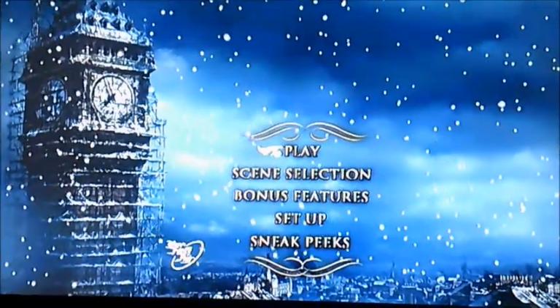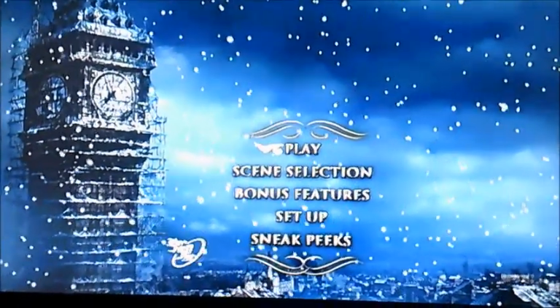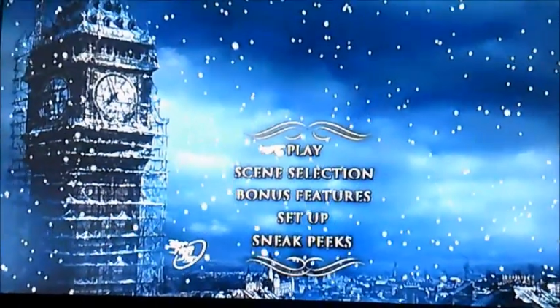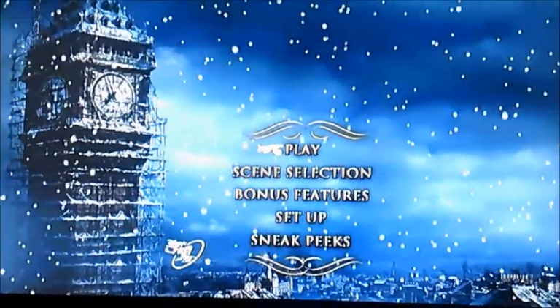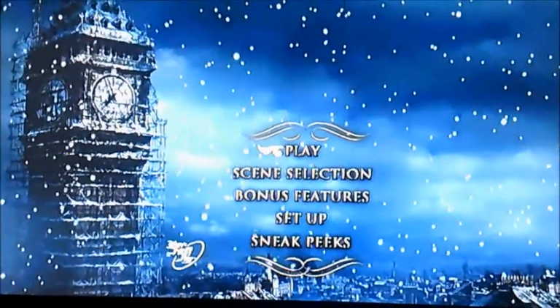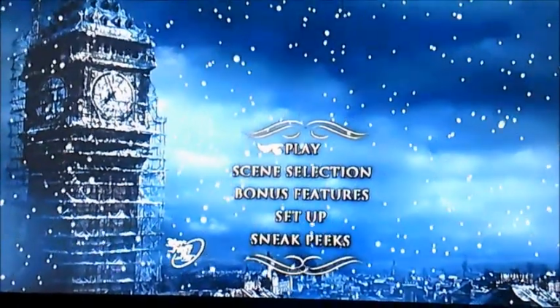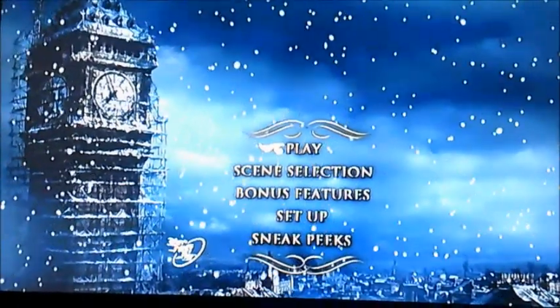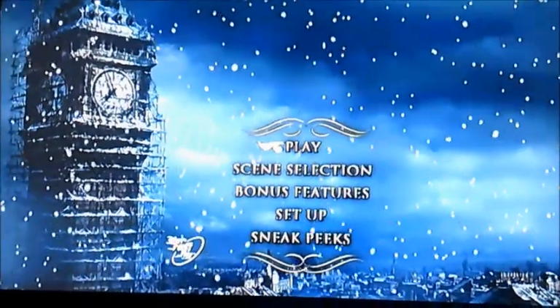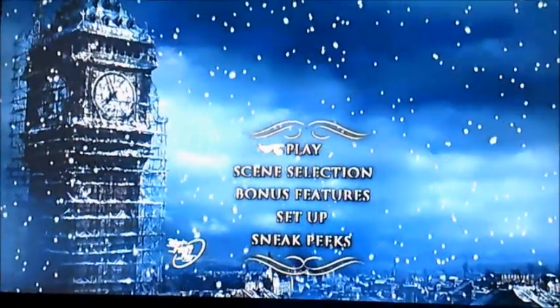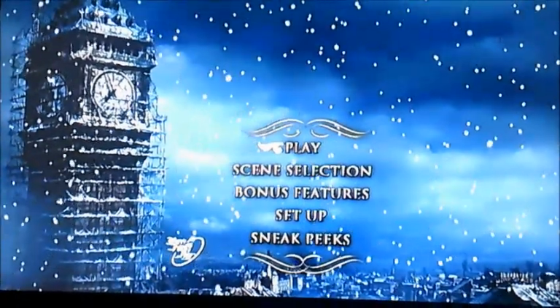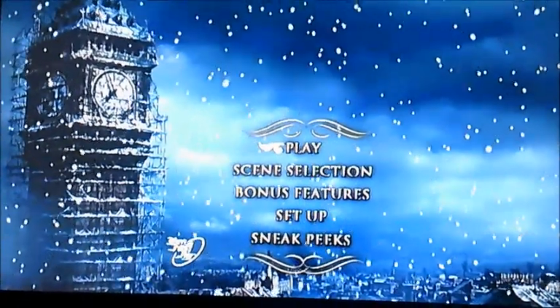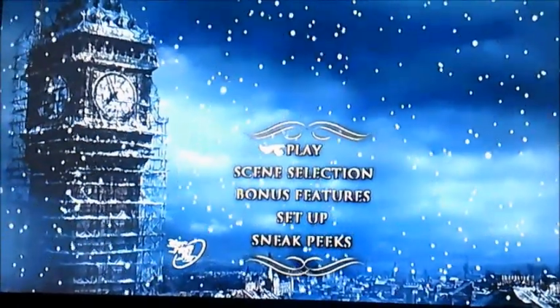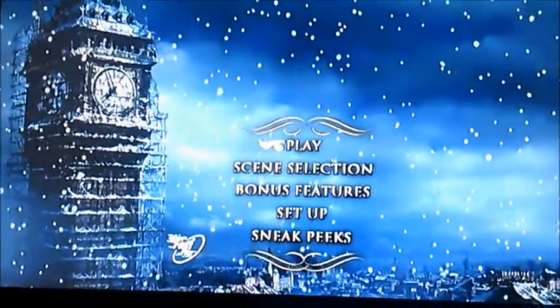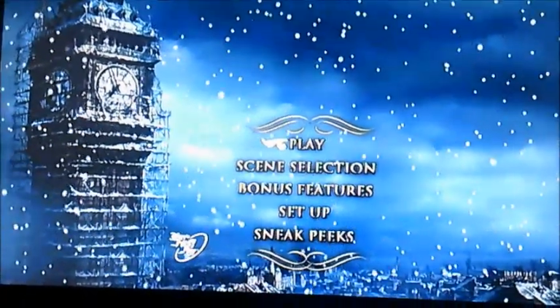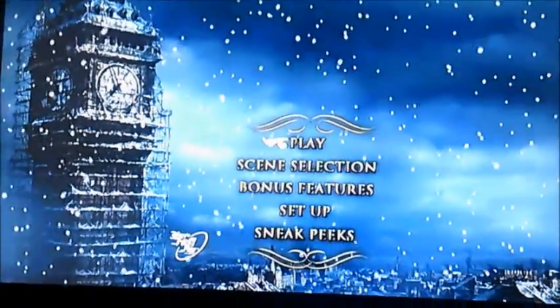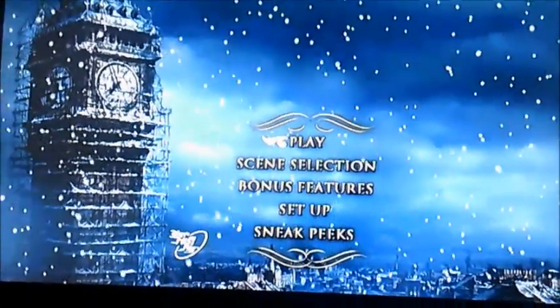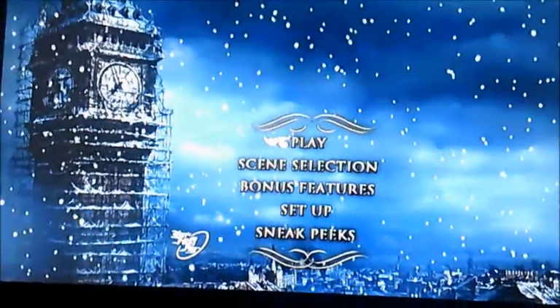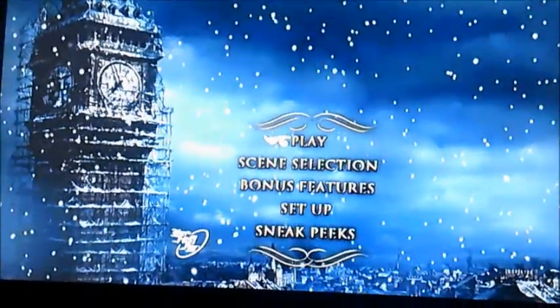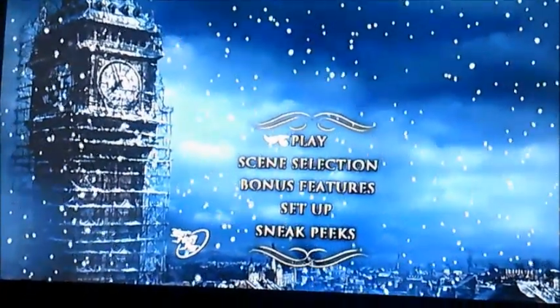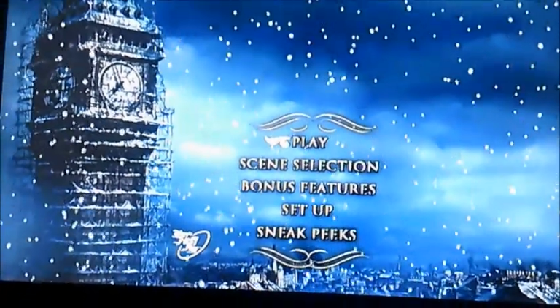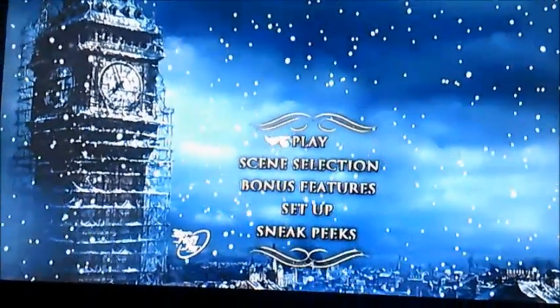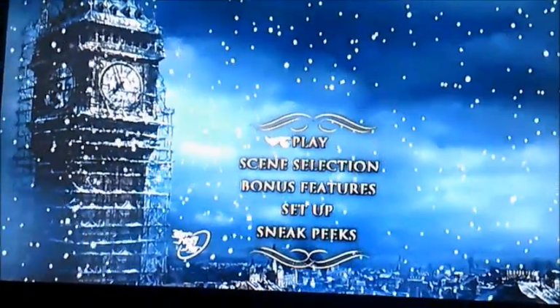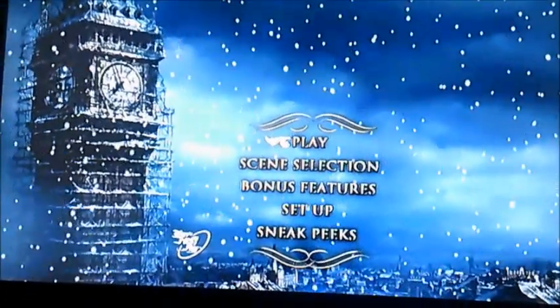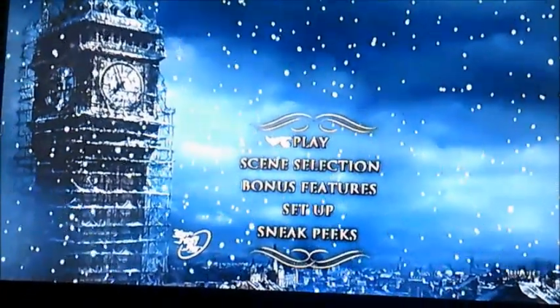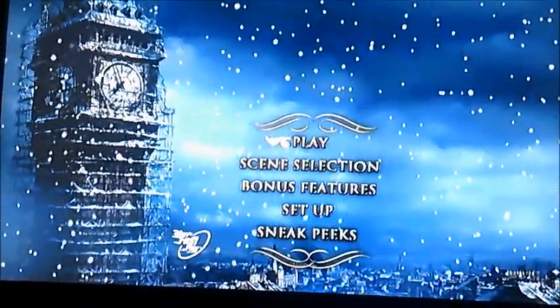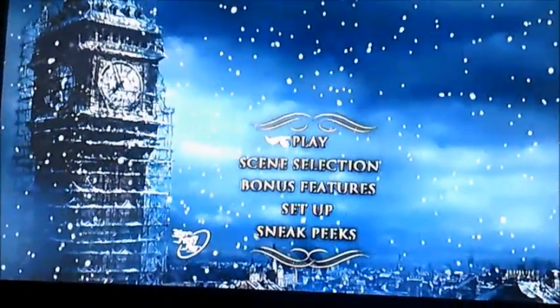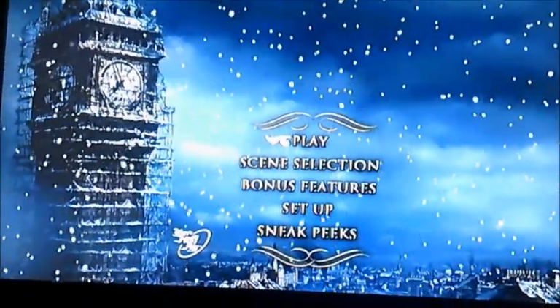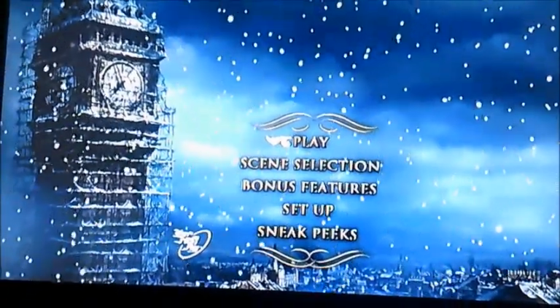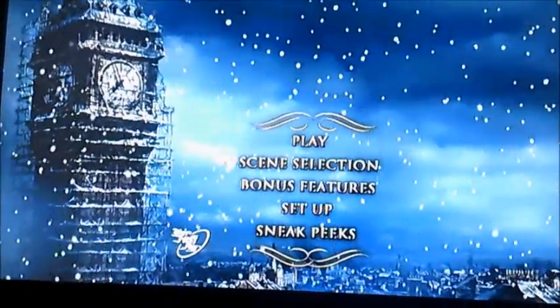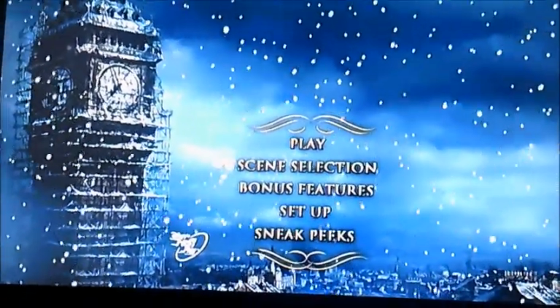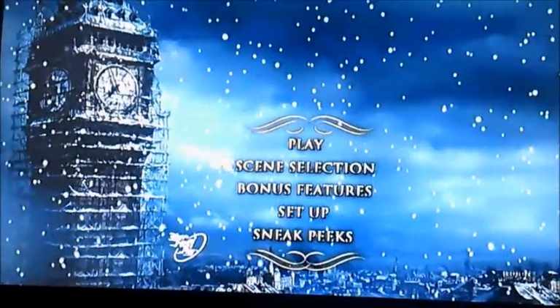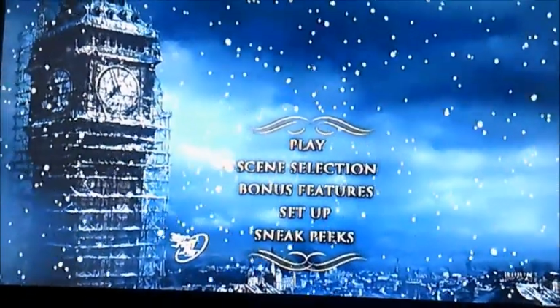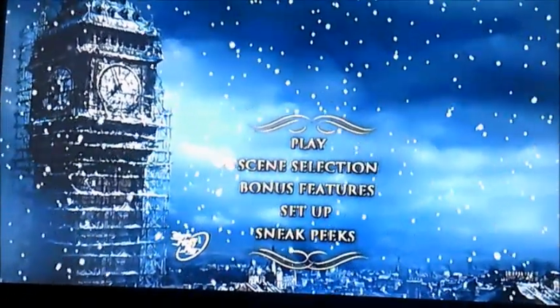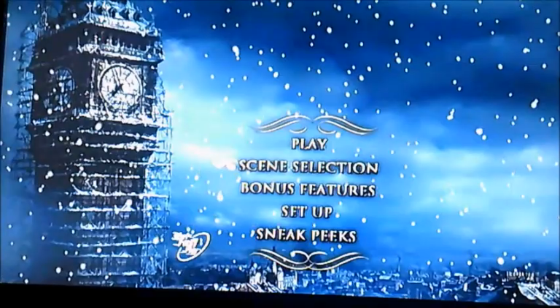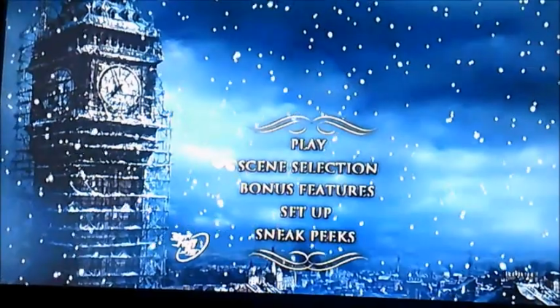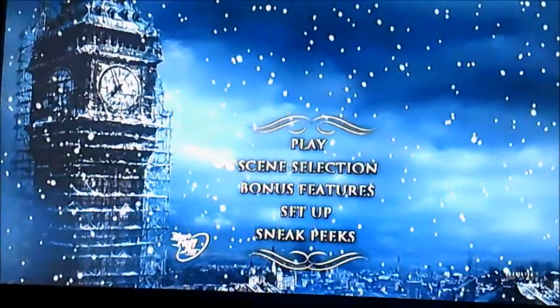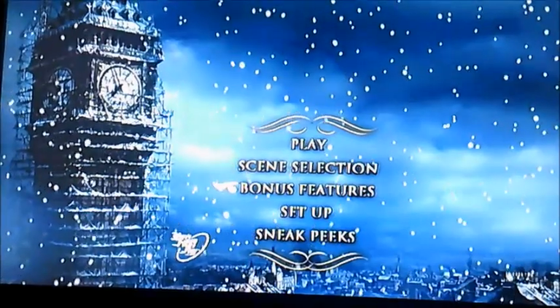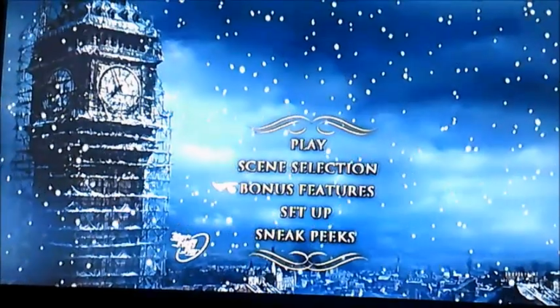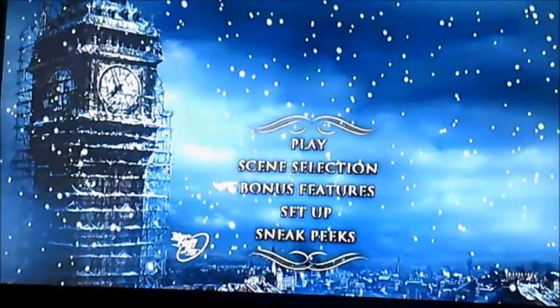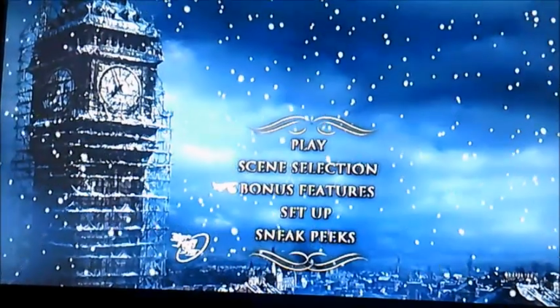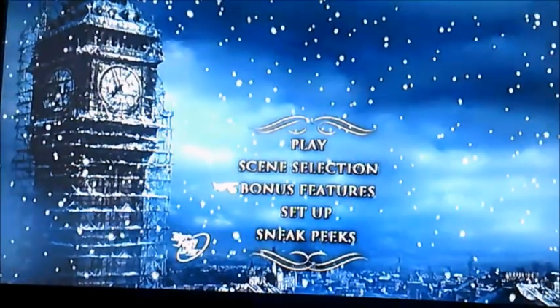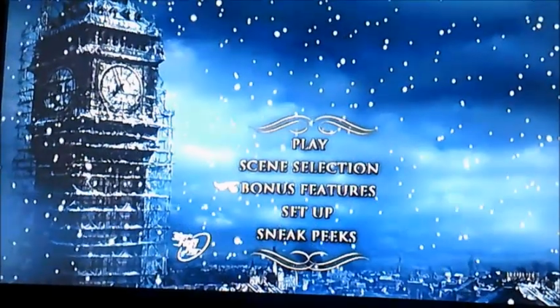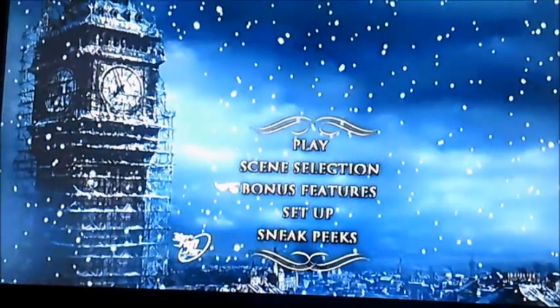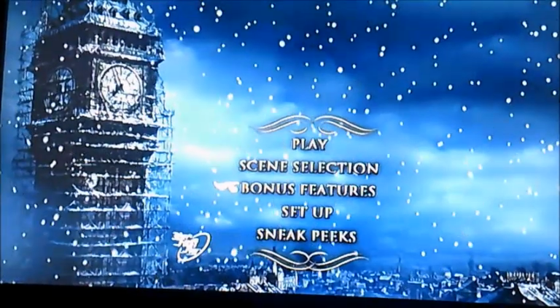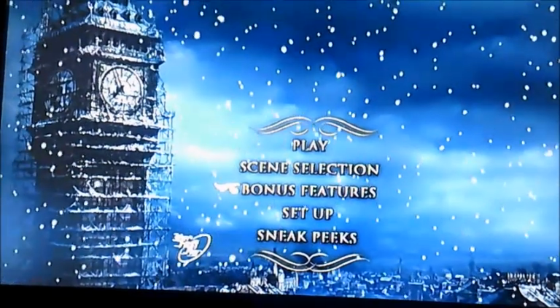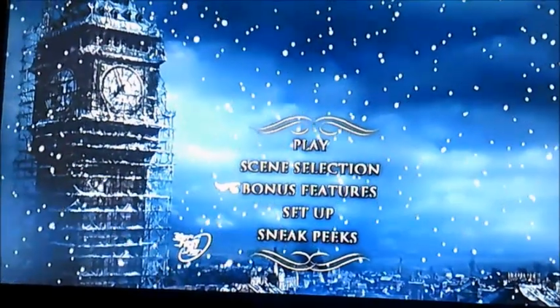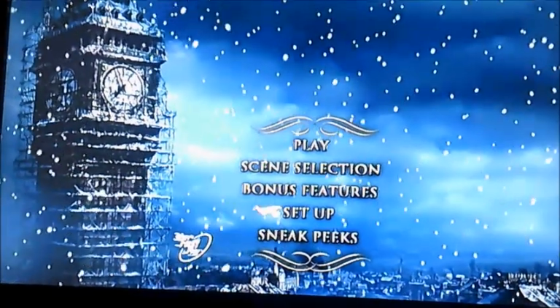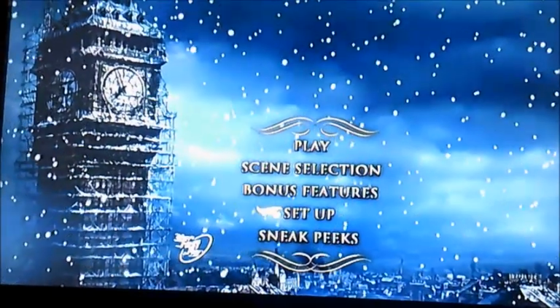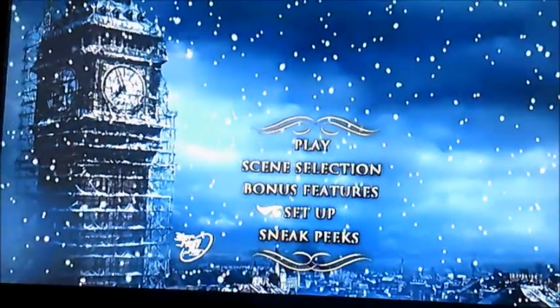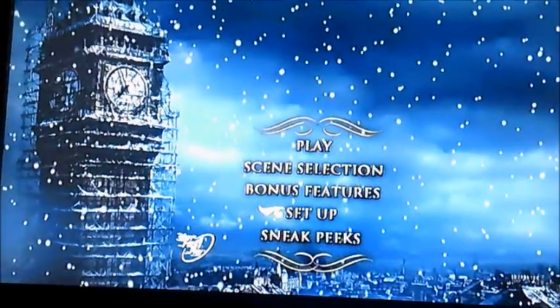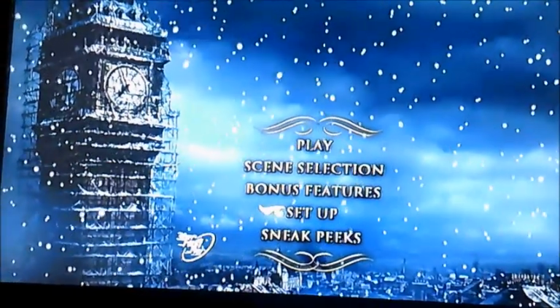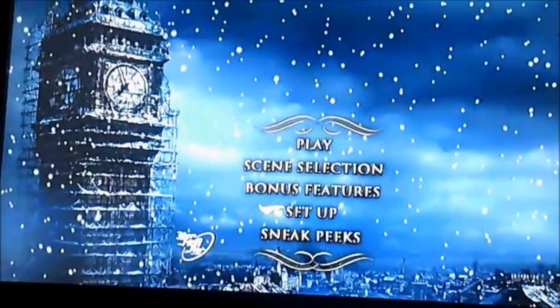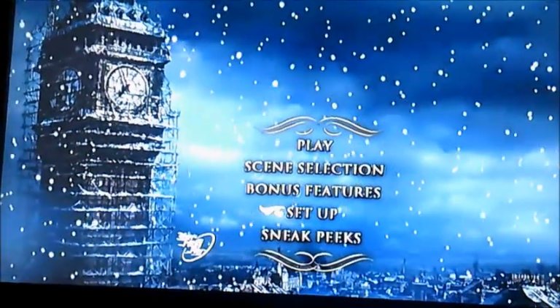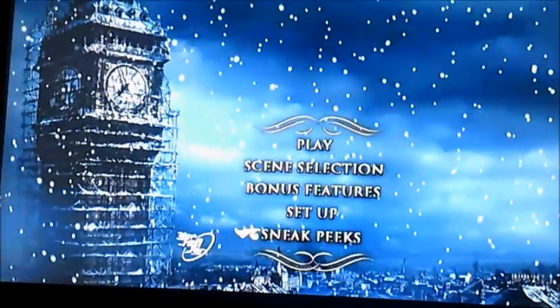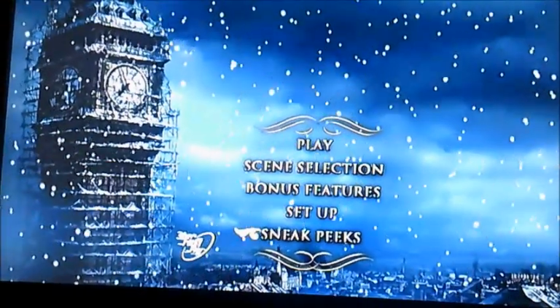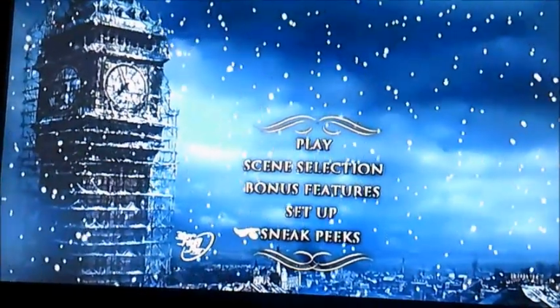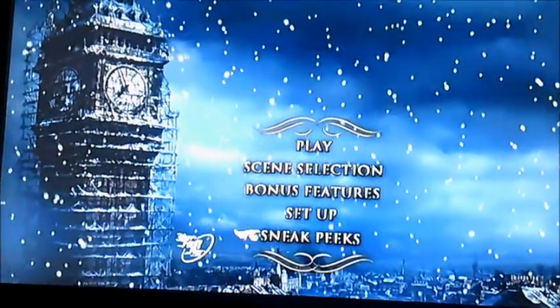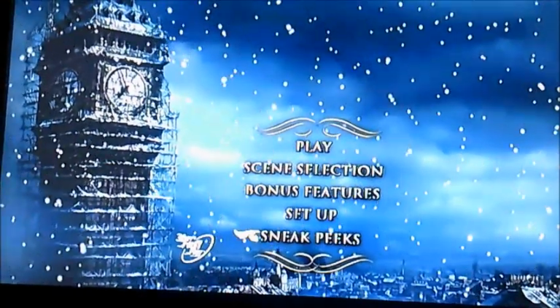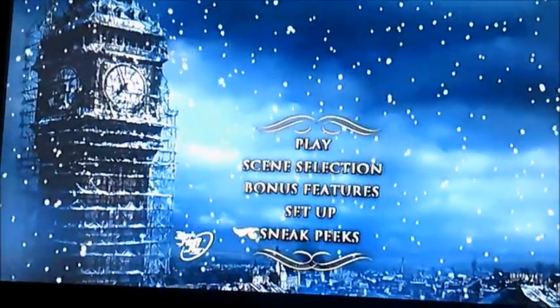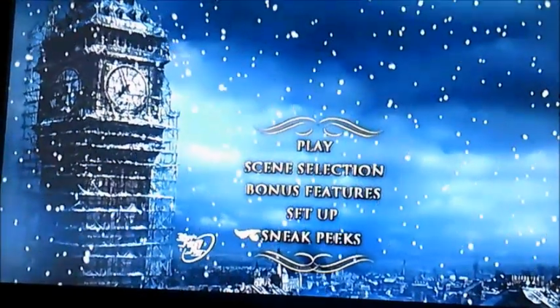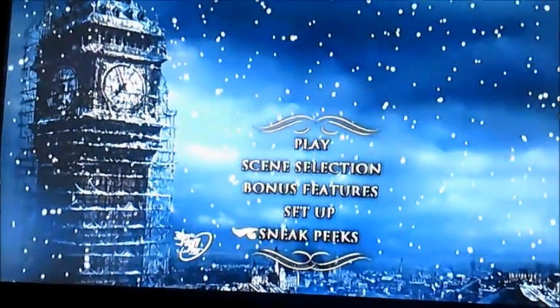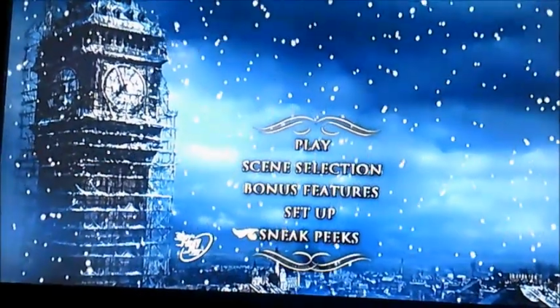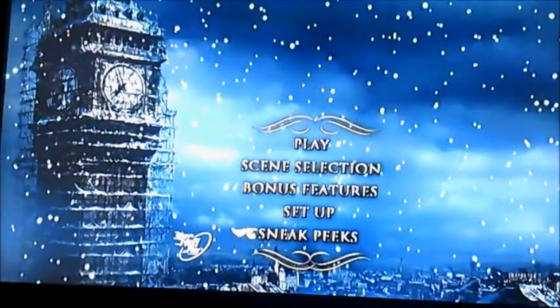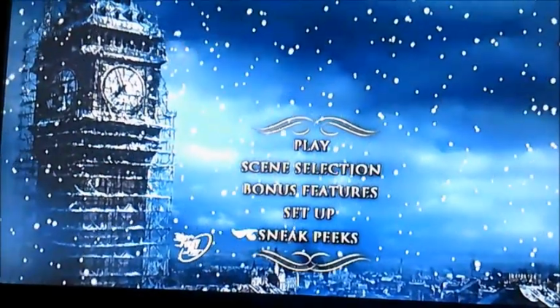Now as you can see it's got five things to select. That is Play, Scene Selection, Bonus Features, Setup and Sneak Peaks.